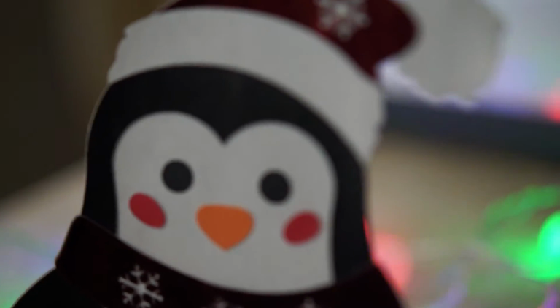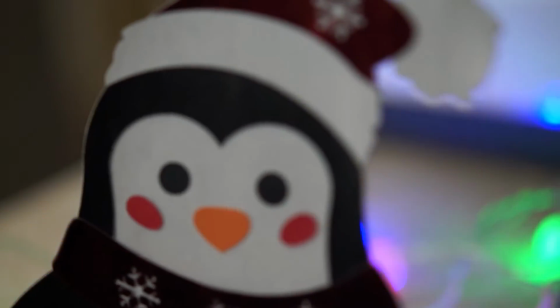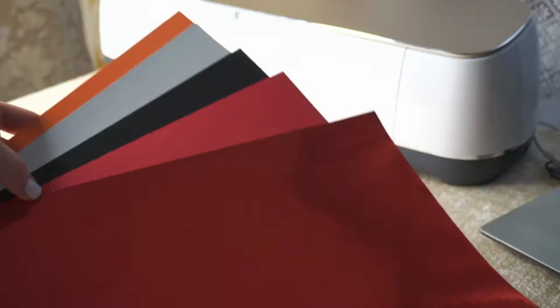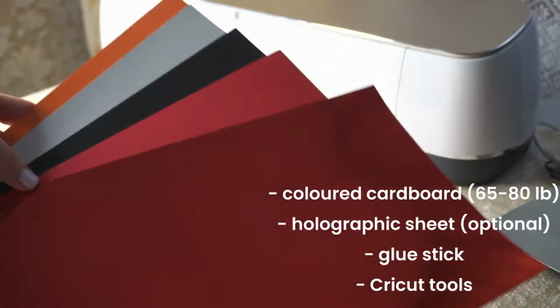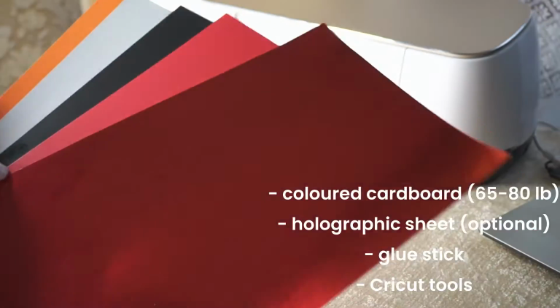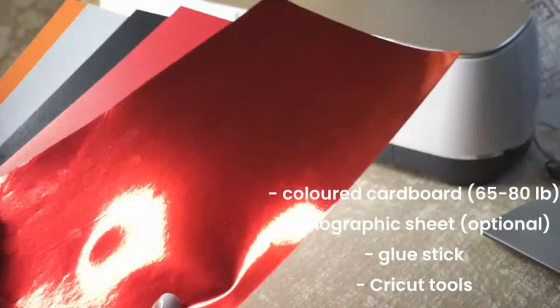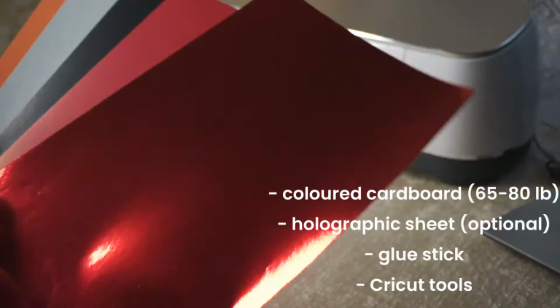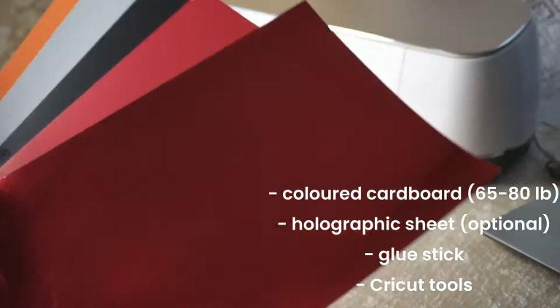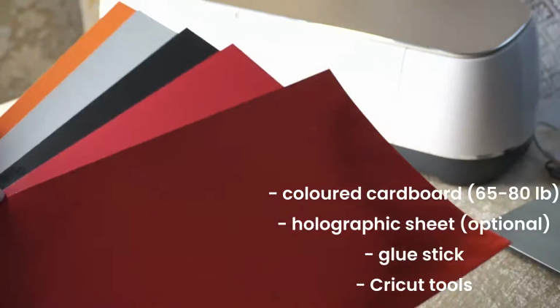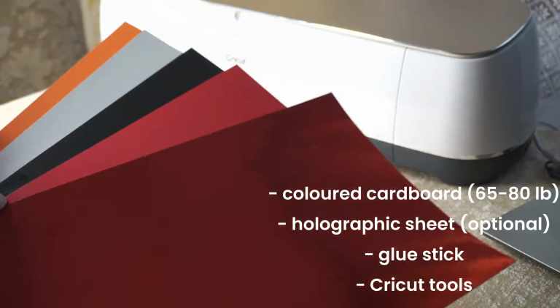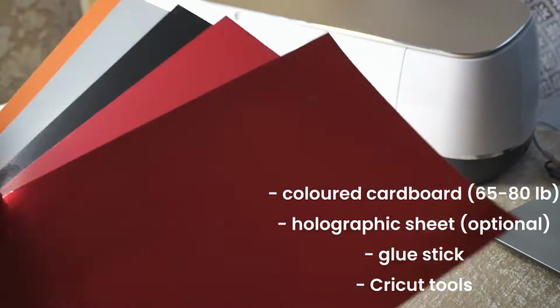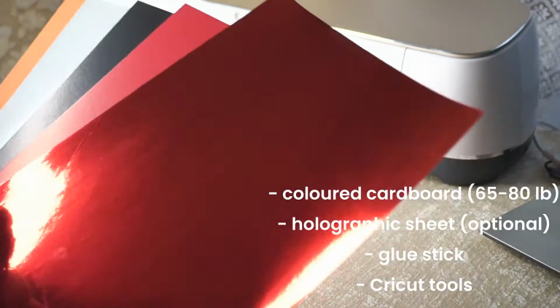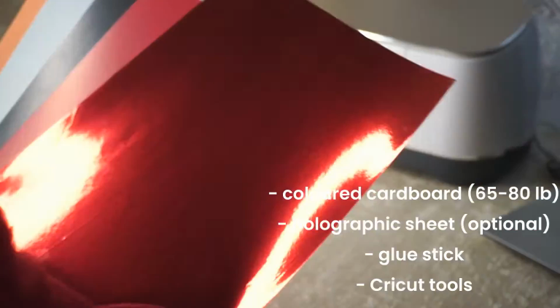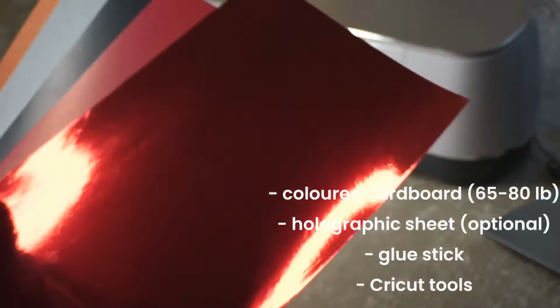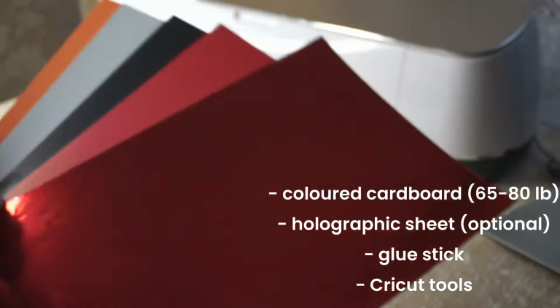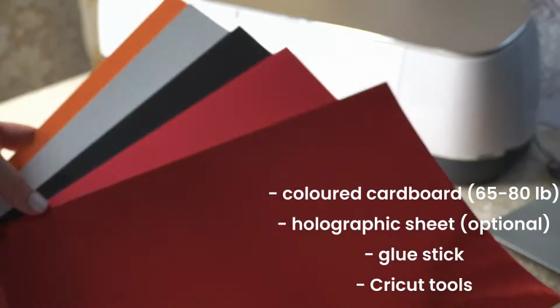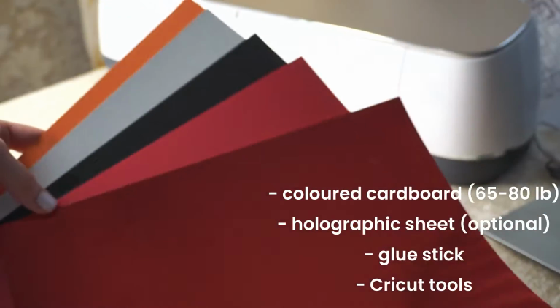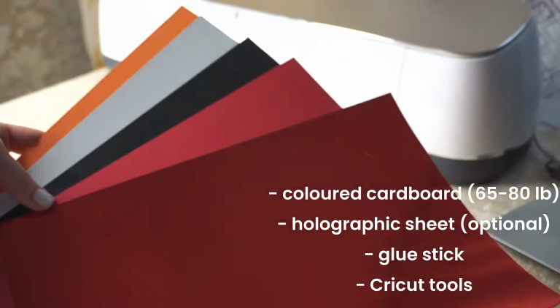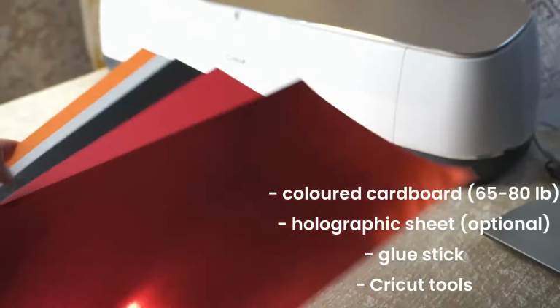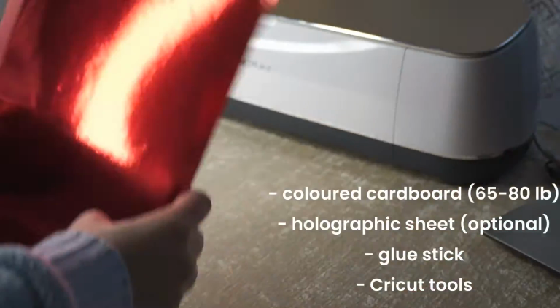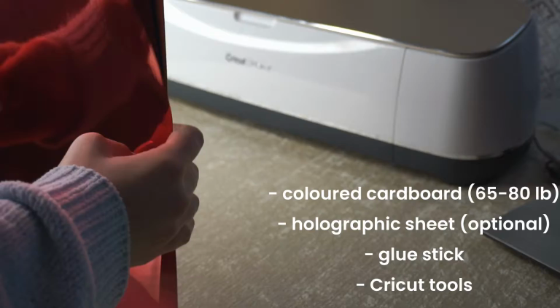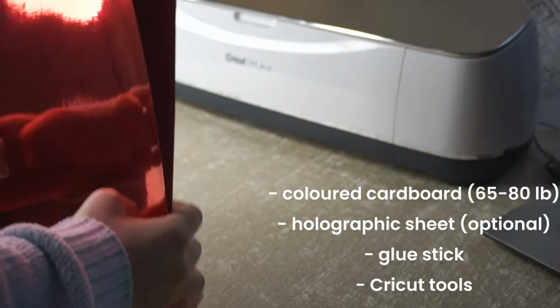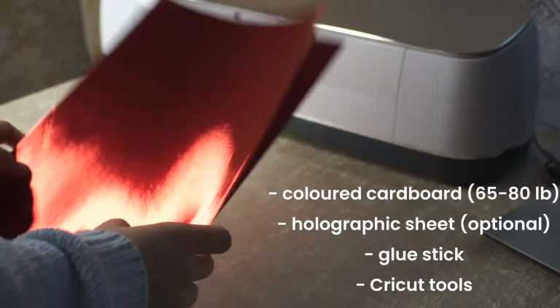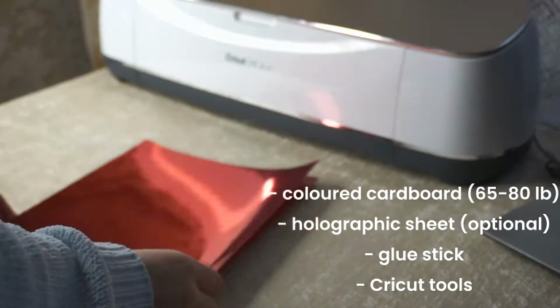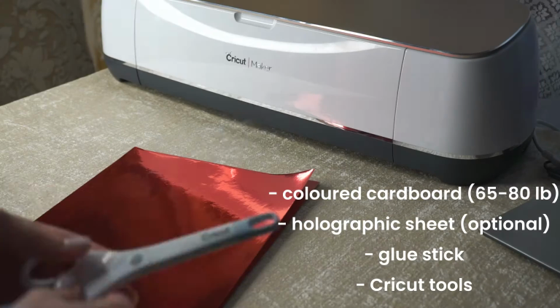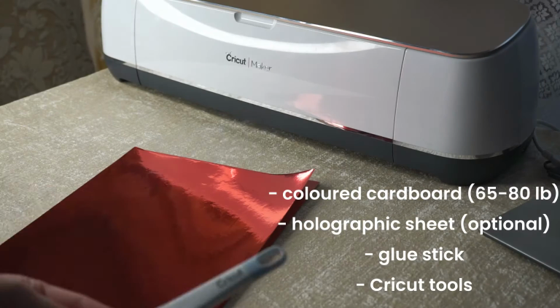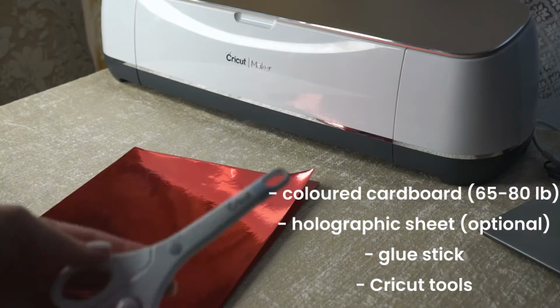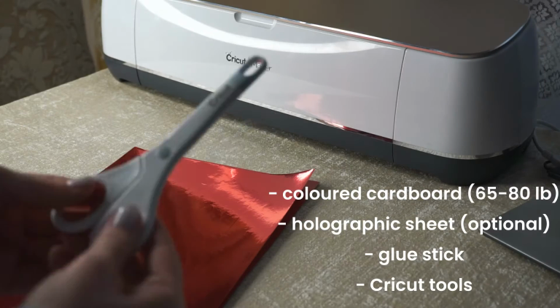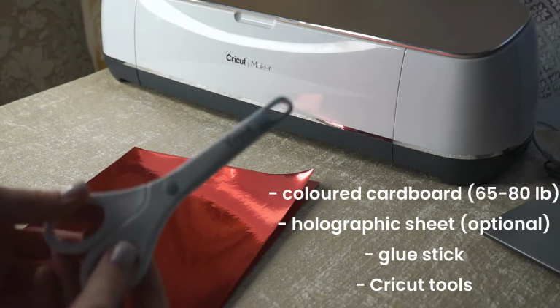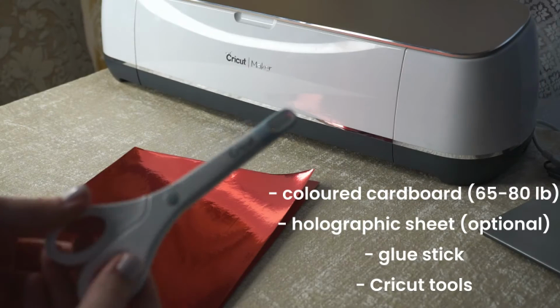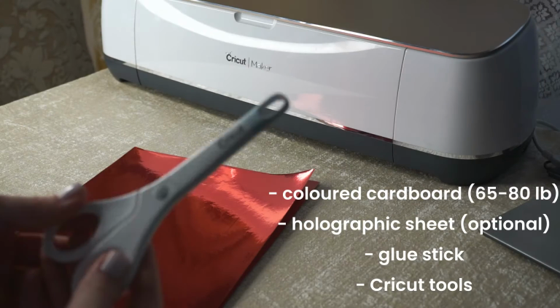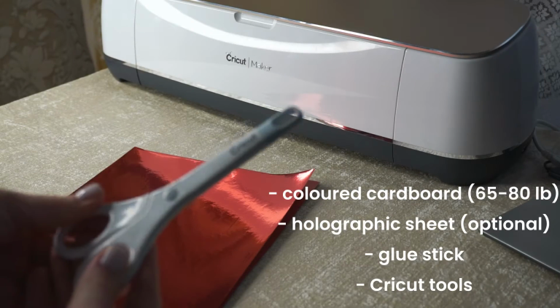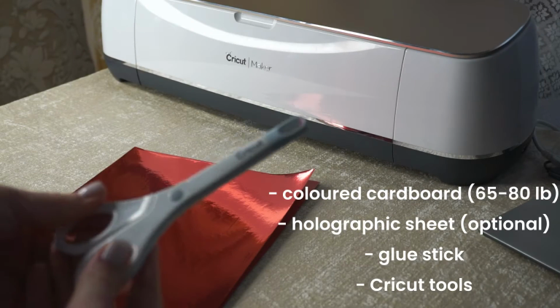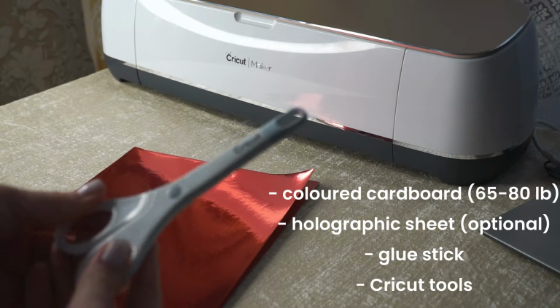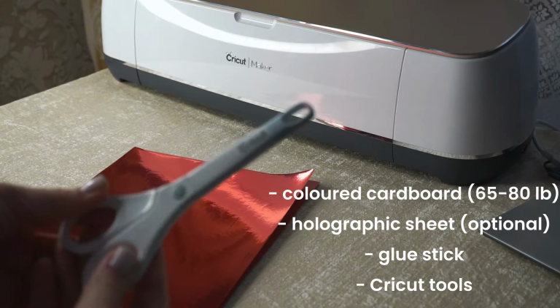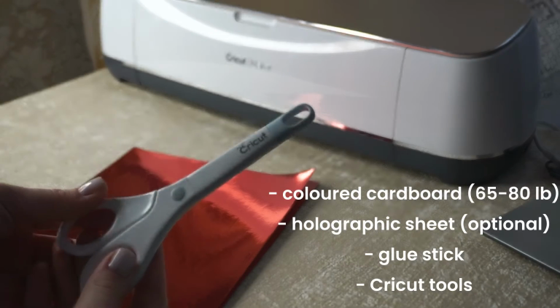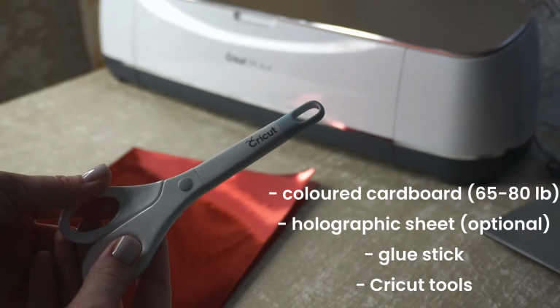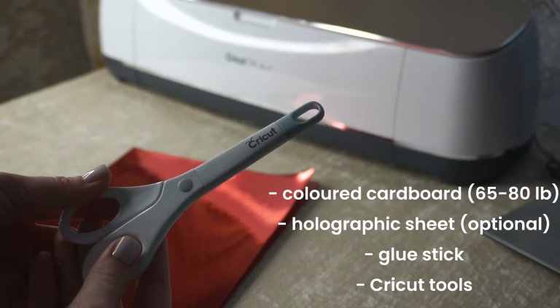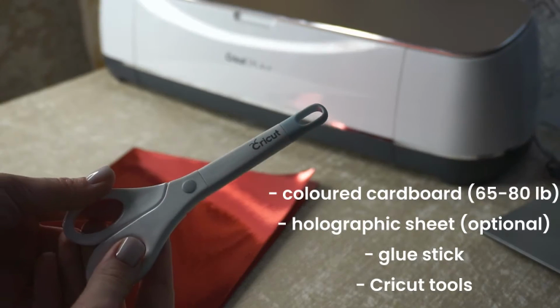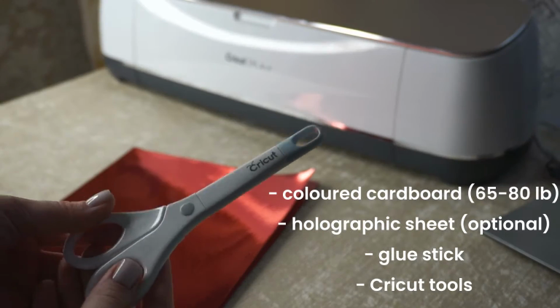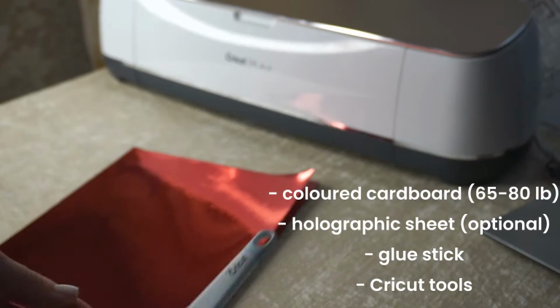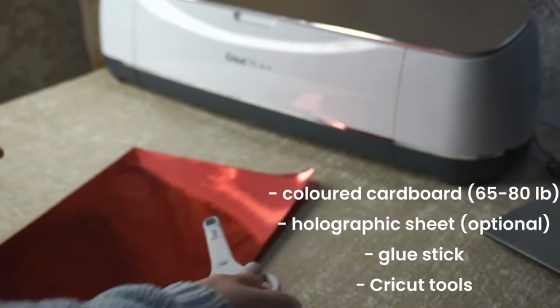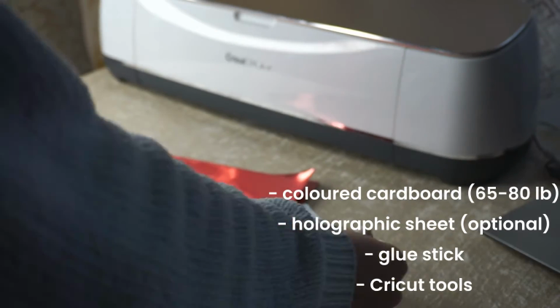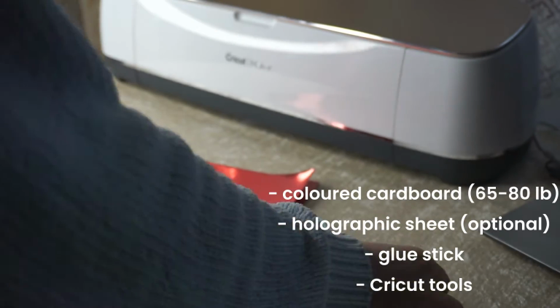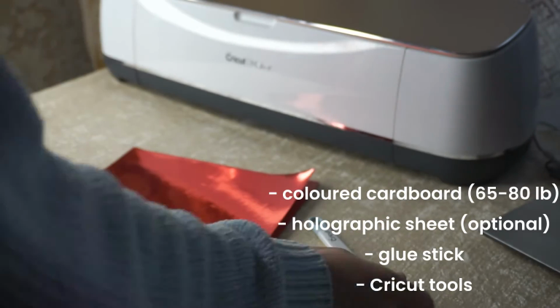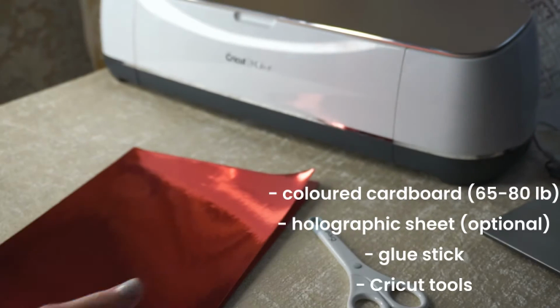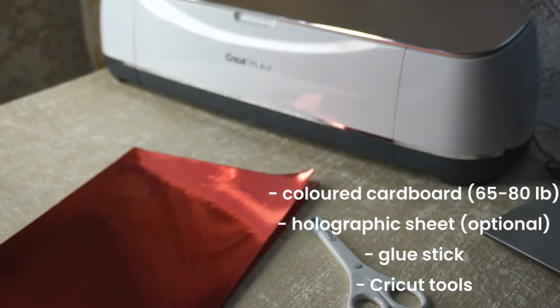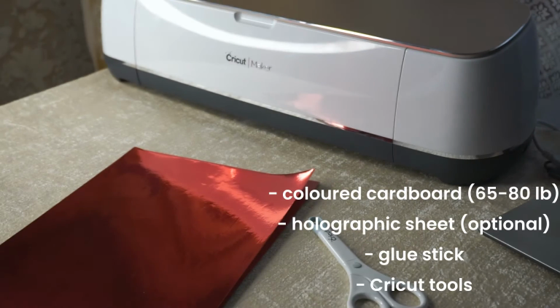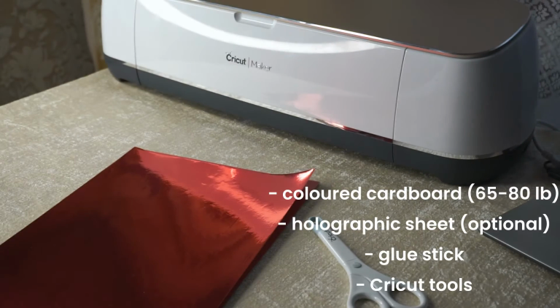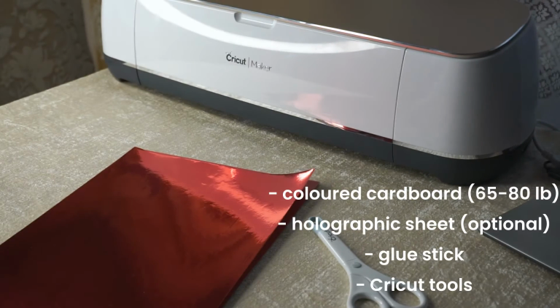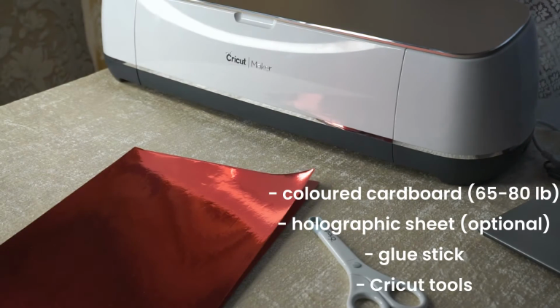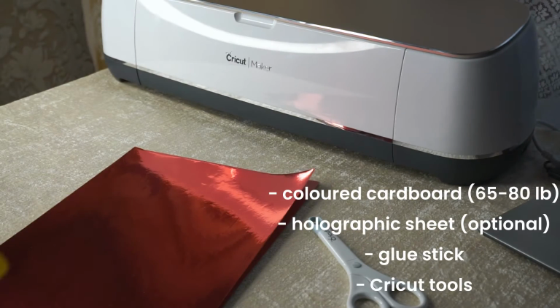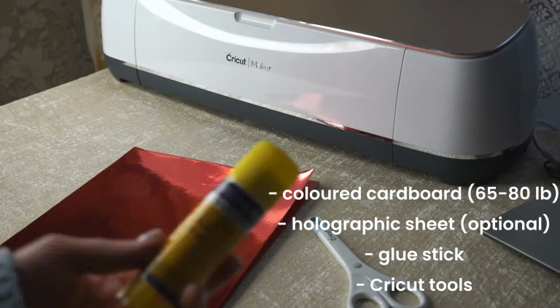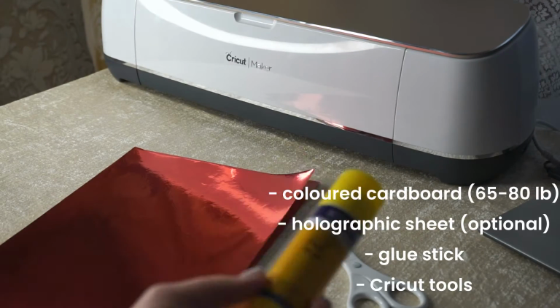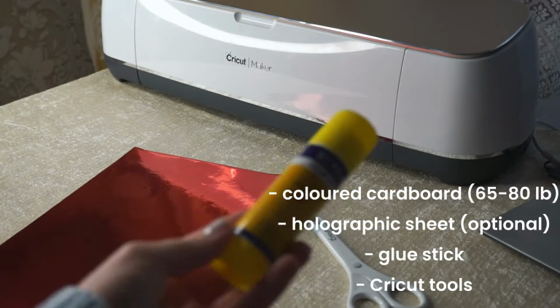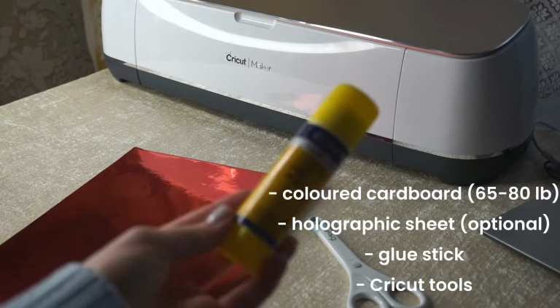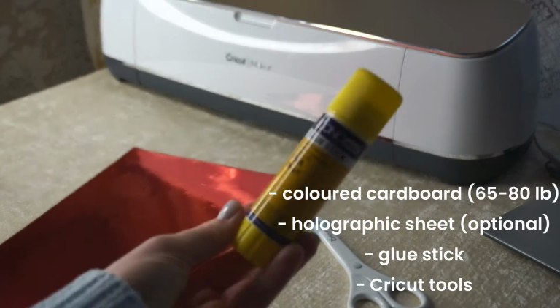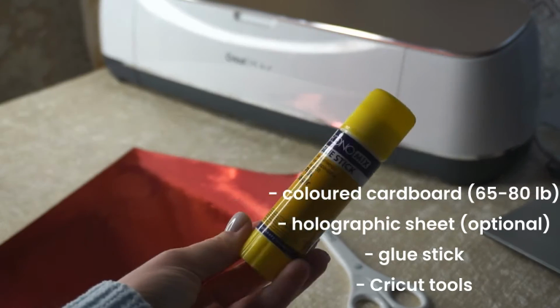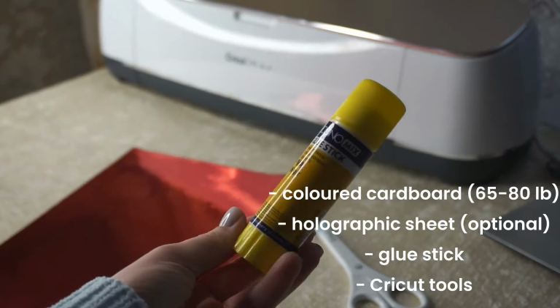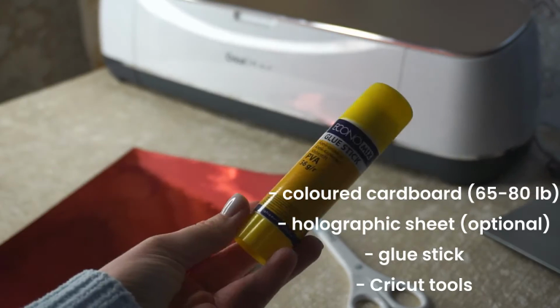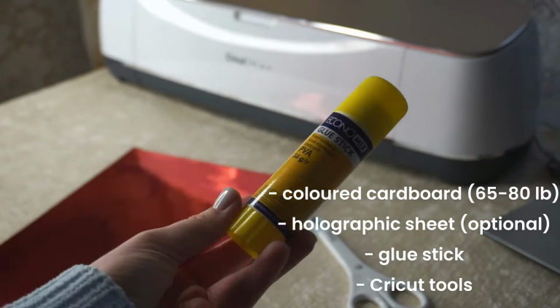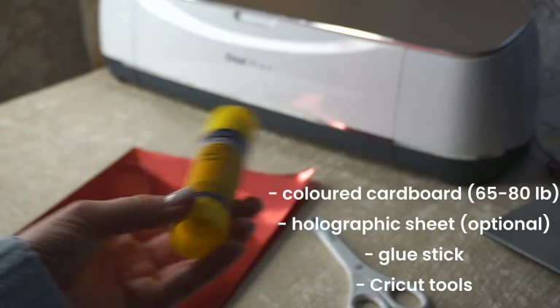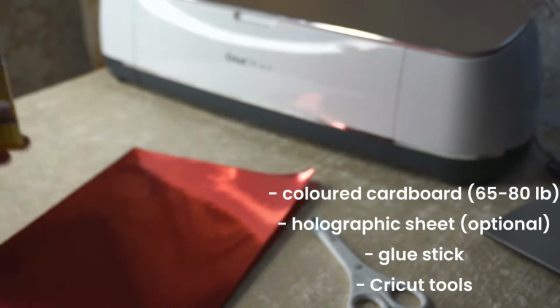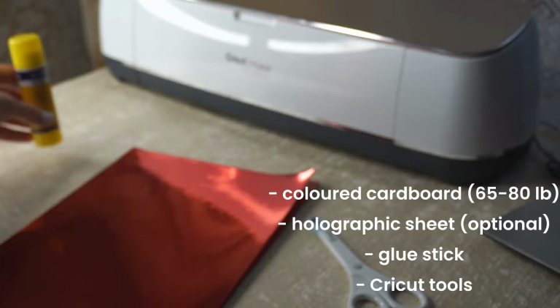For this project, take colored cardboard. I decided to add one holographic shape in the red color, a glue stick, and Cricut tools.